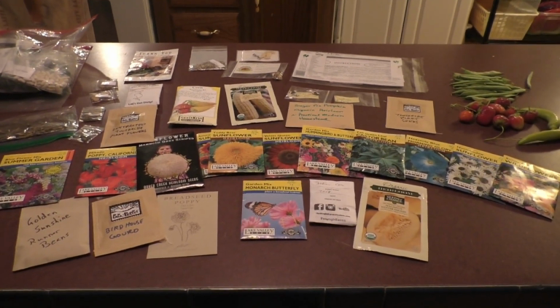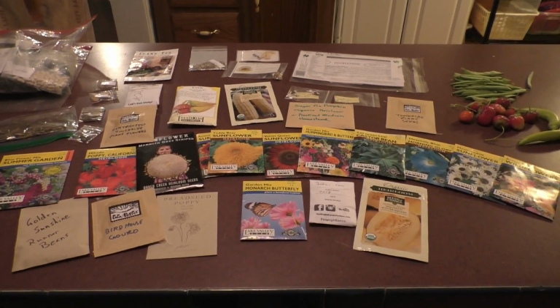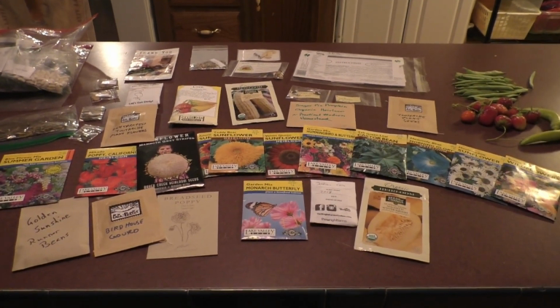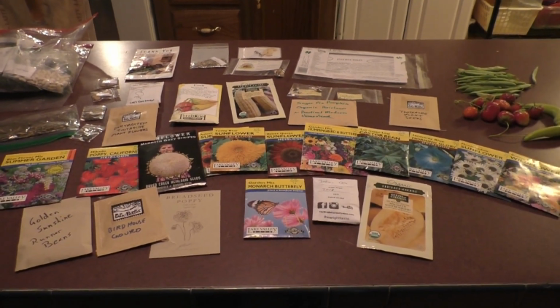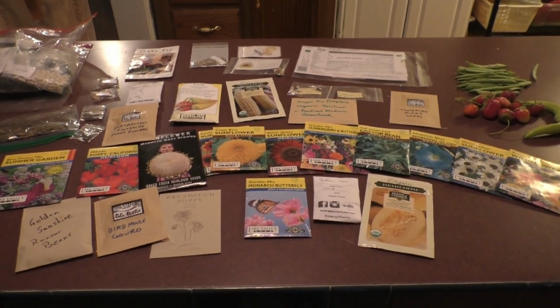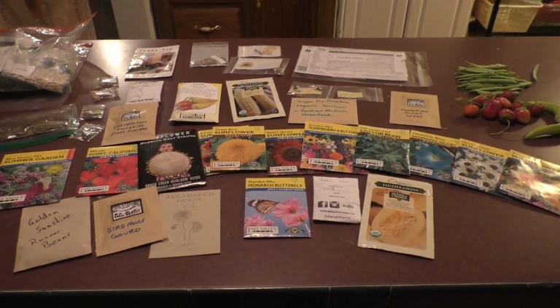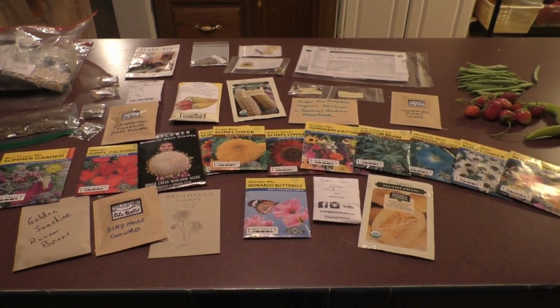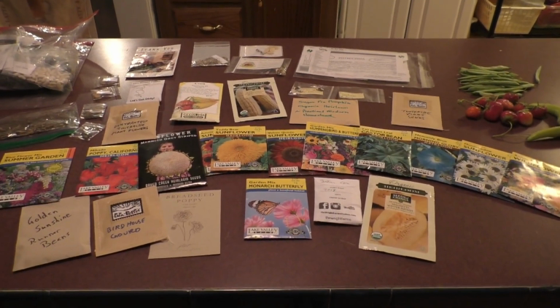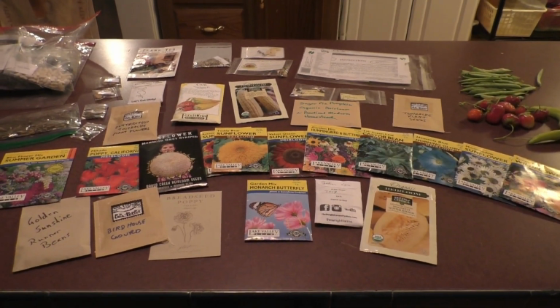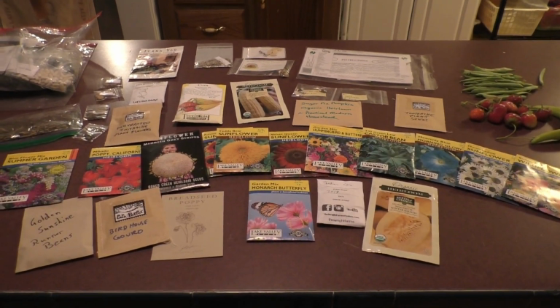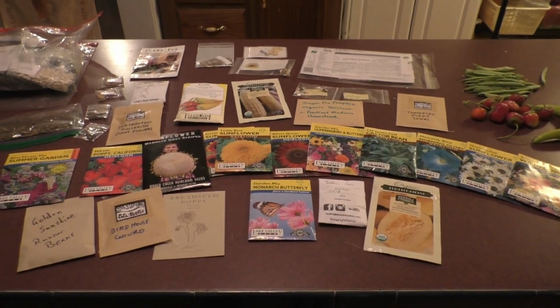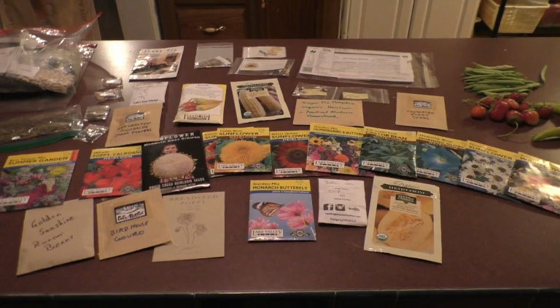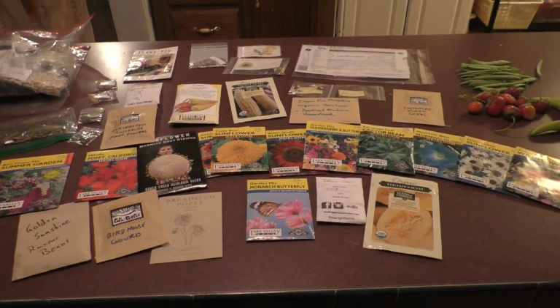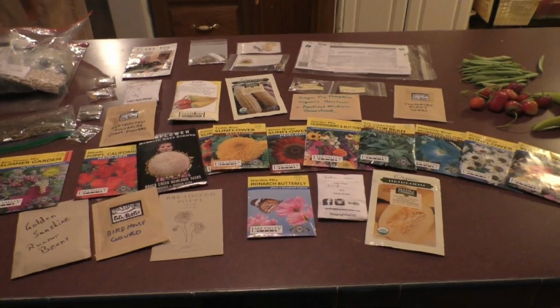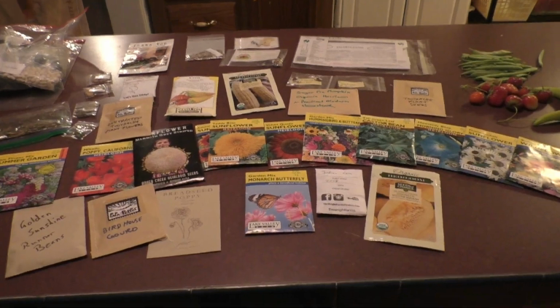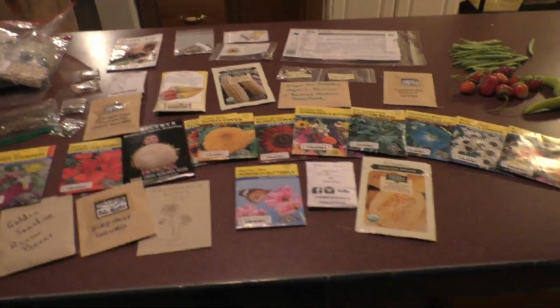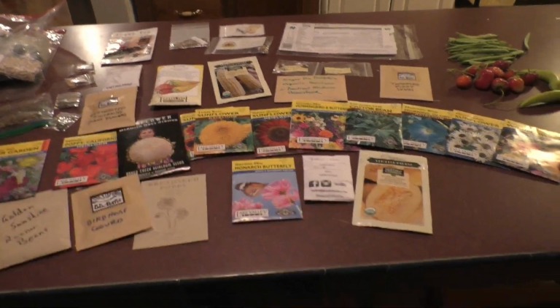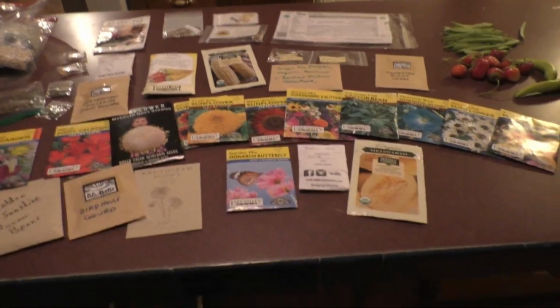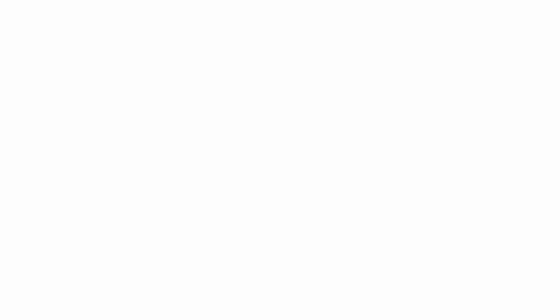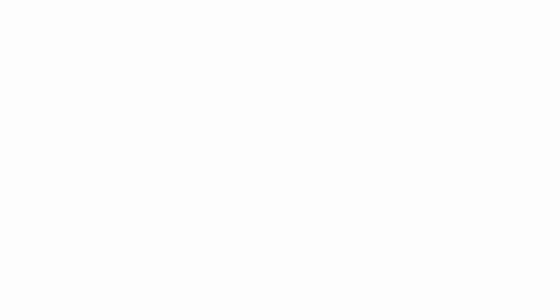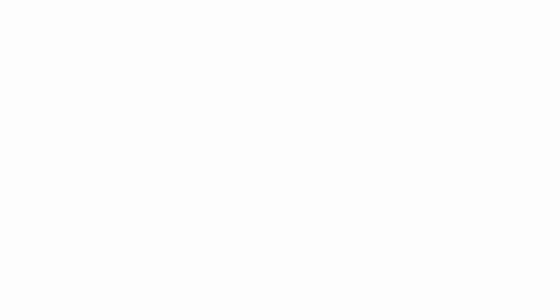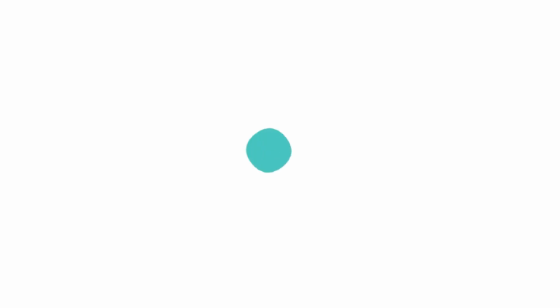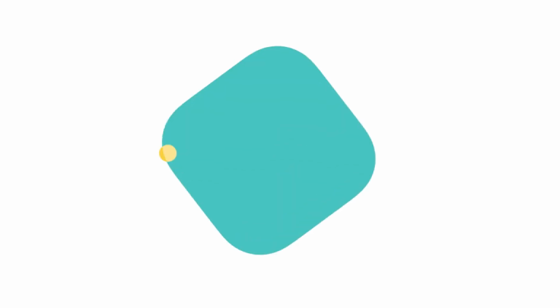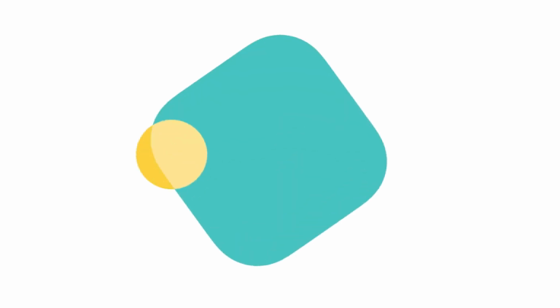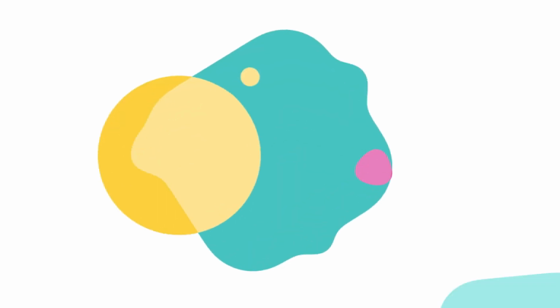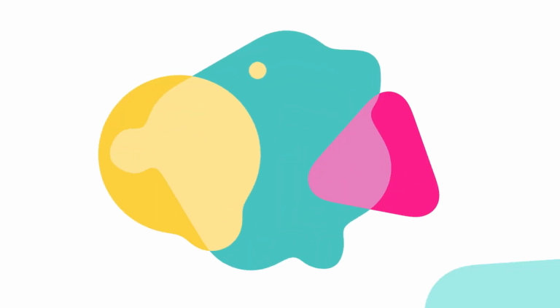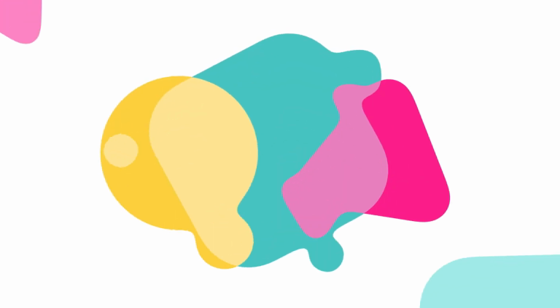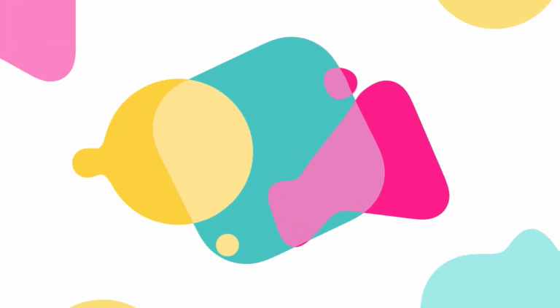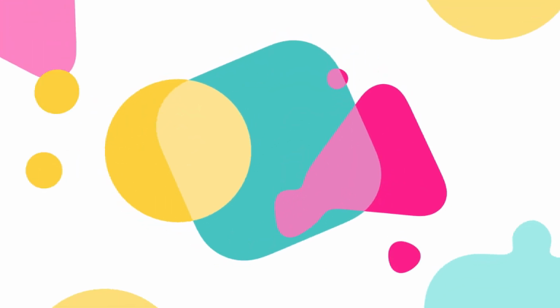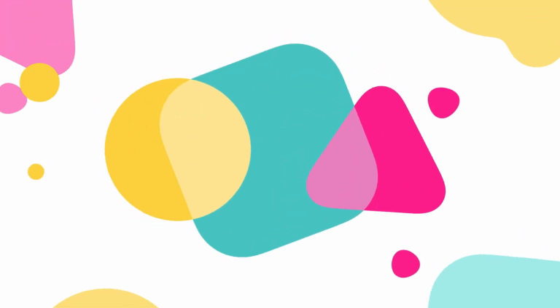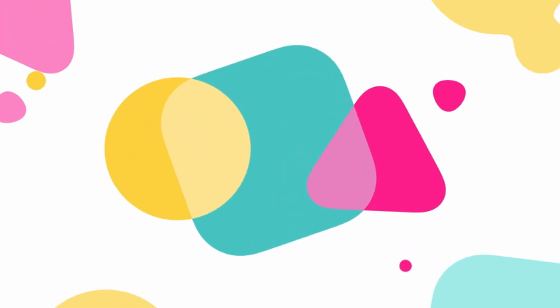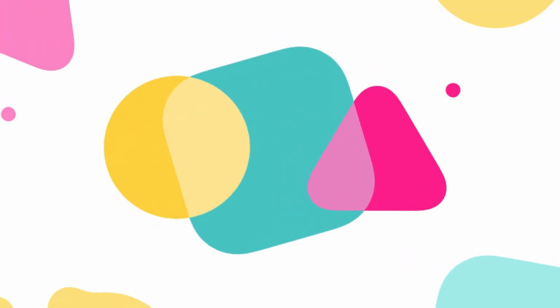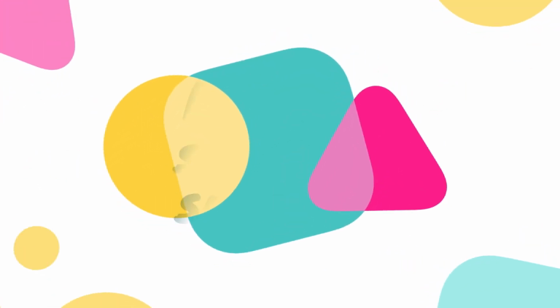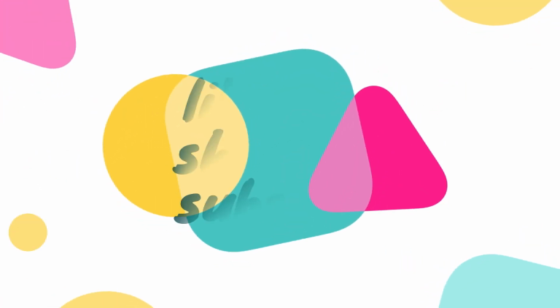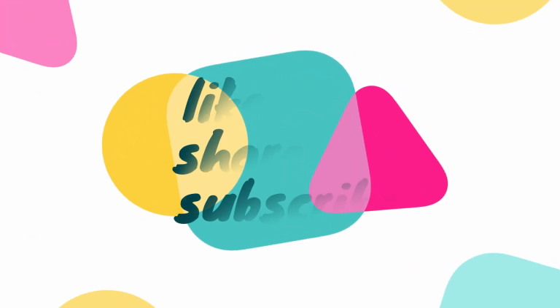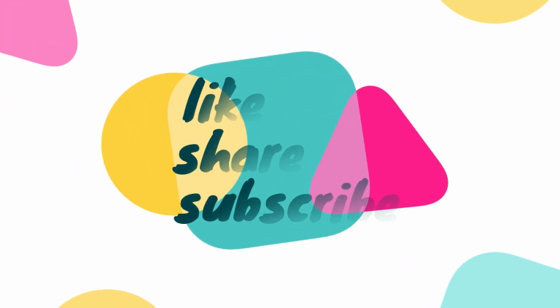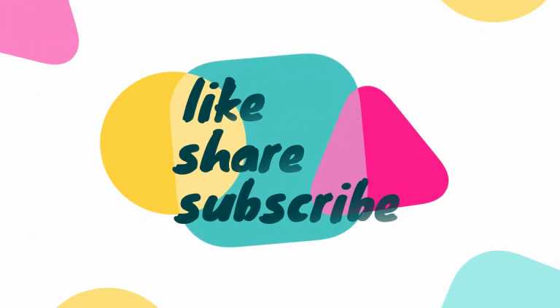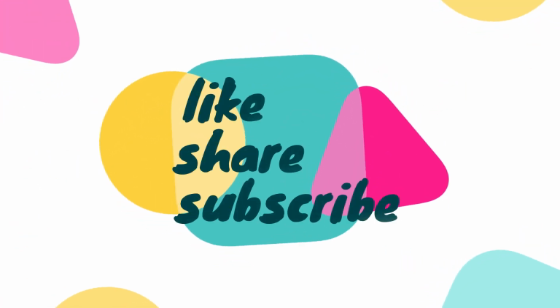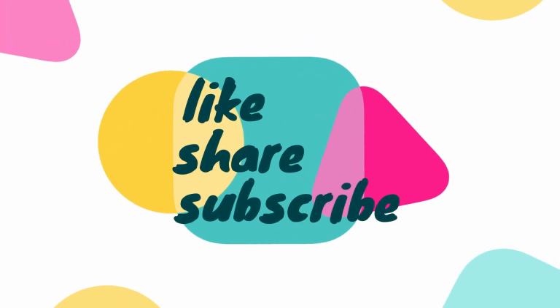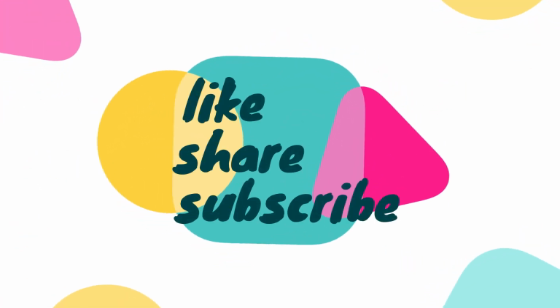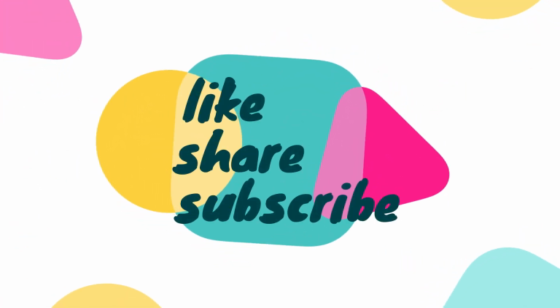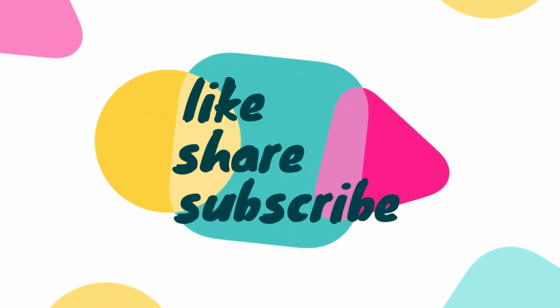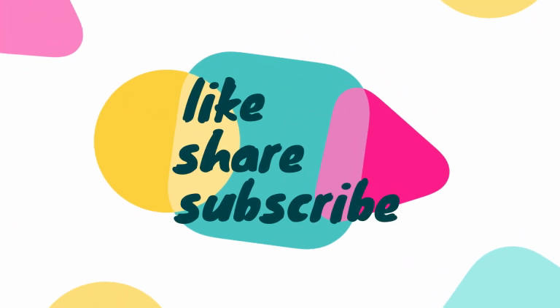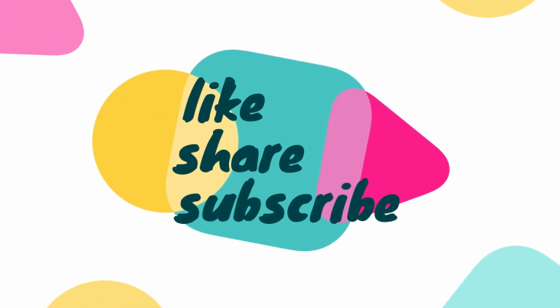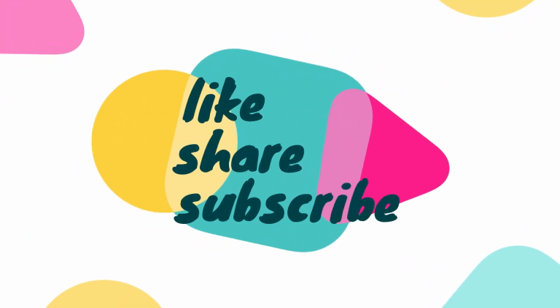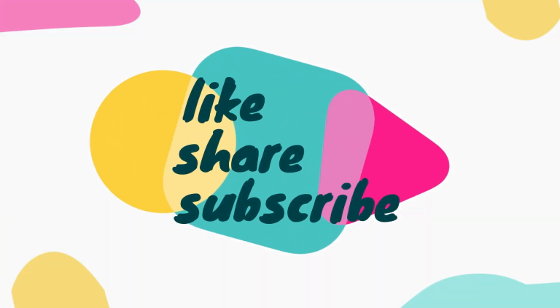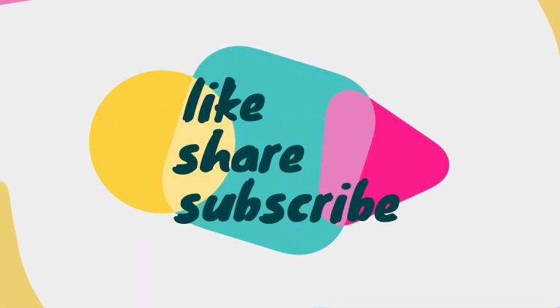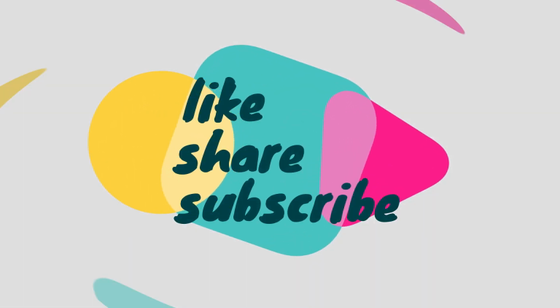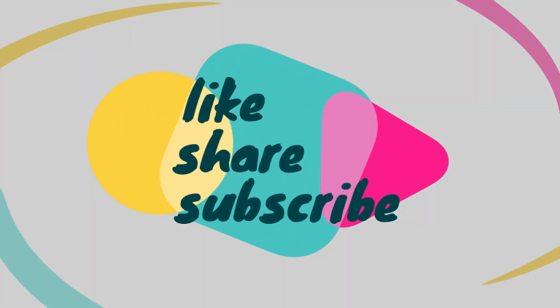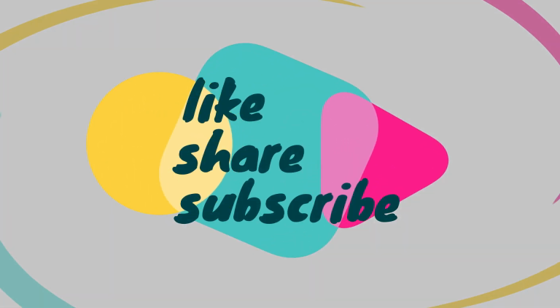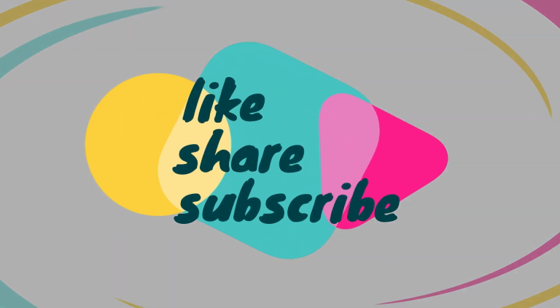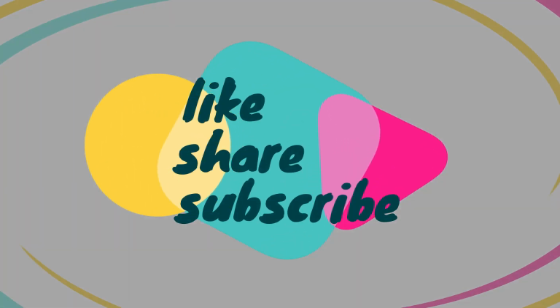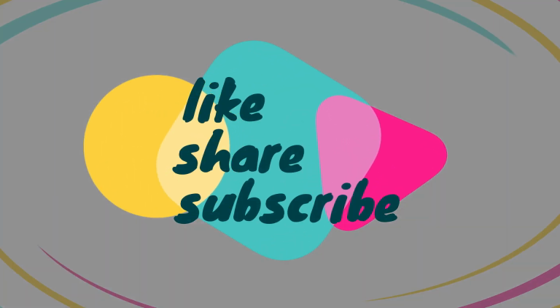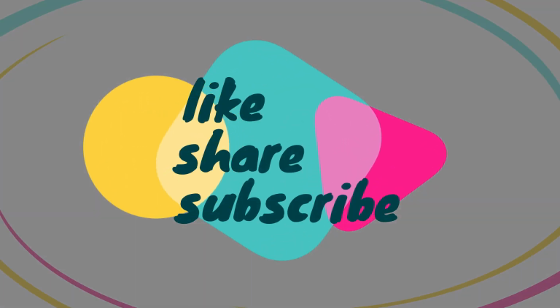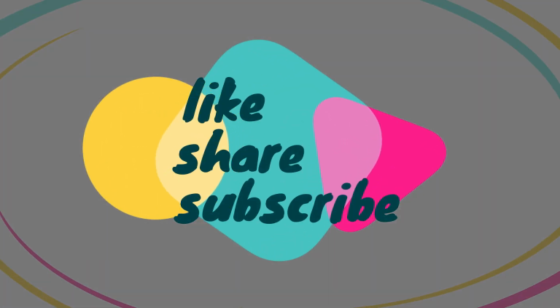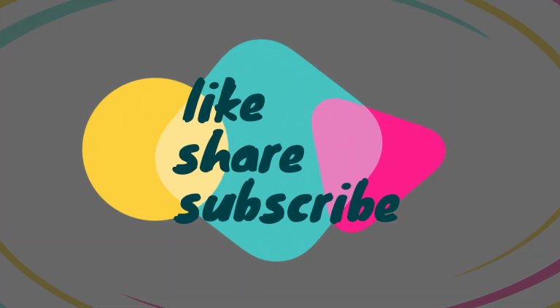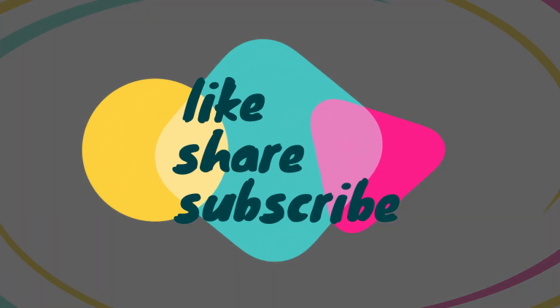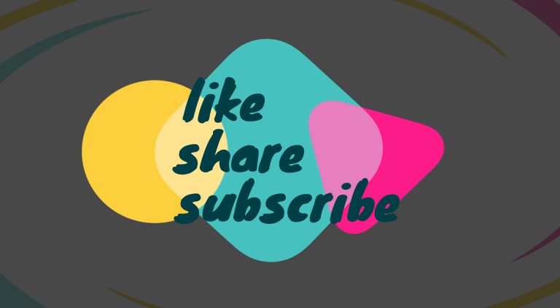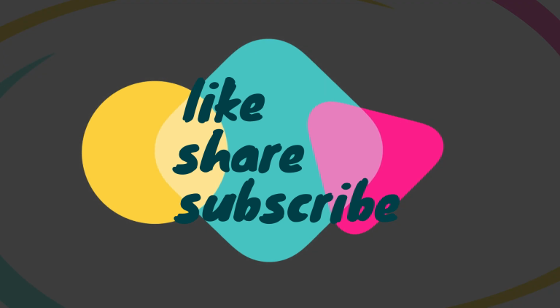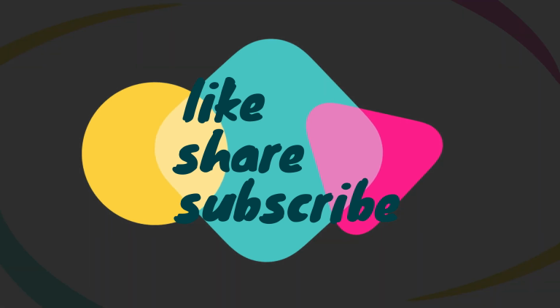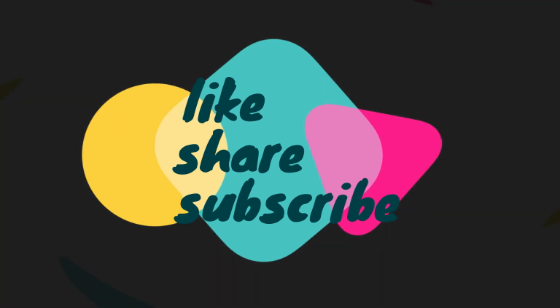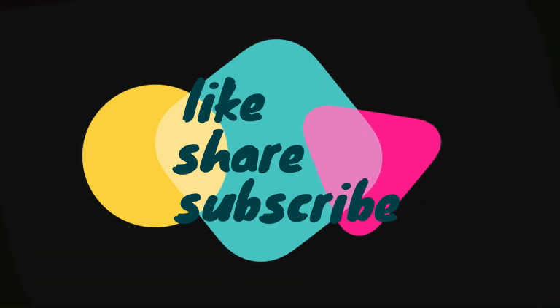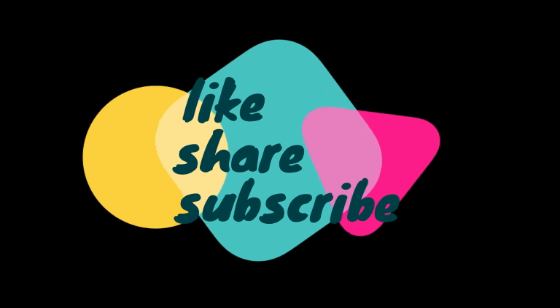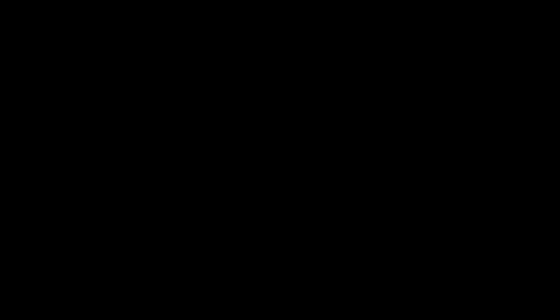Bye-bye! And as always, hit the bell, like, share, and subscribe. Bye-bye!